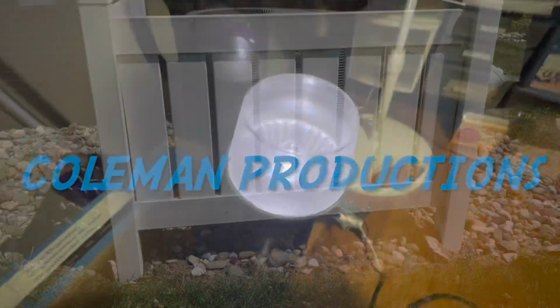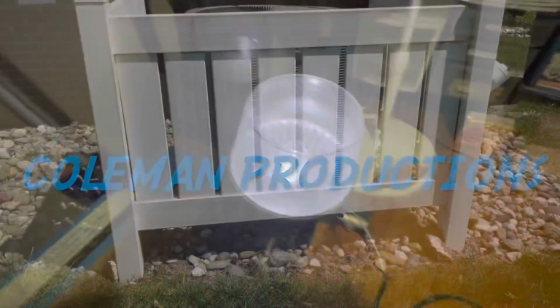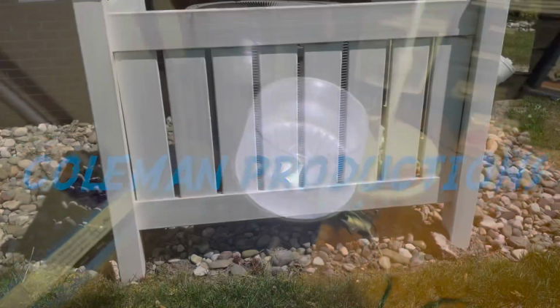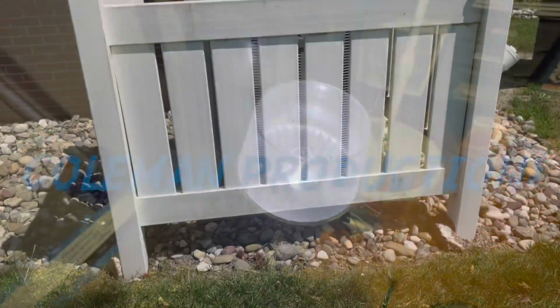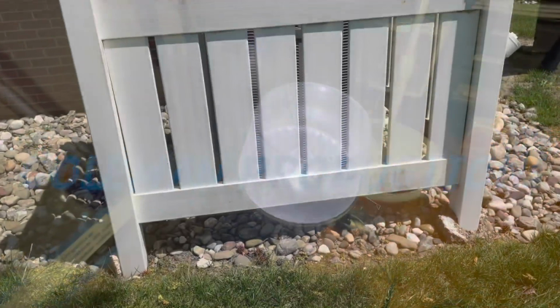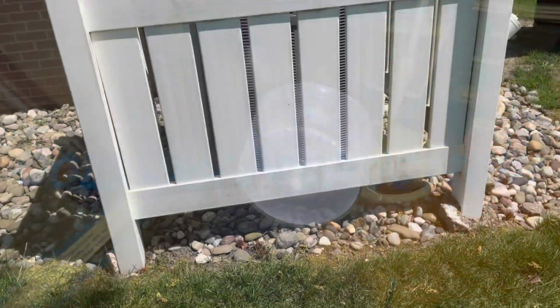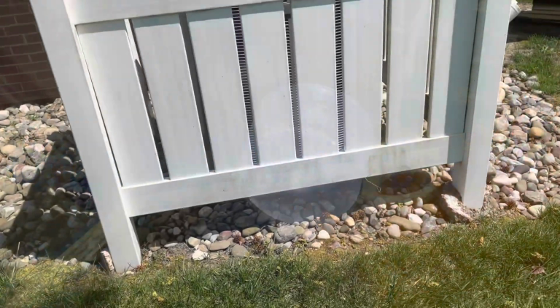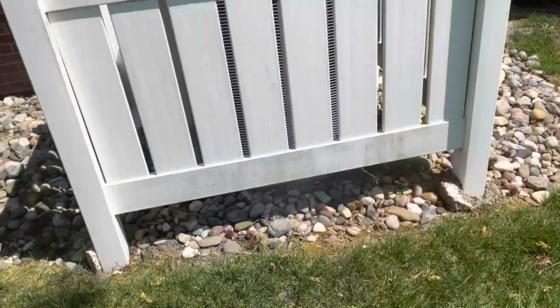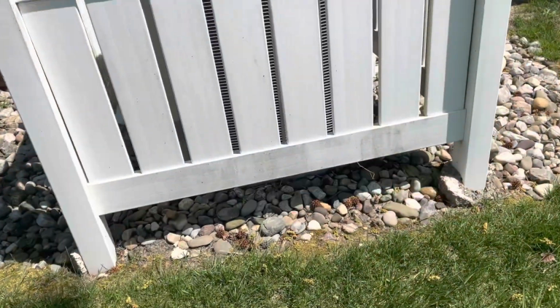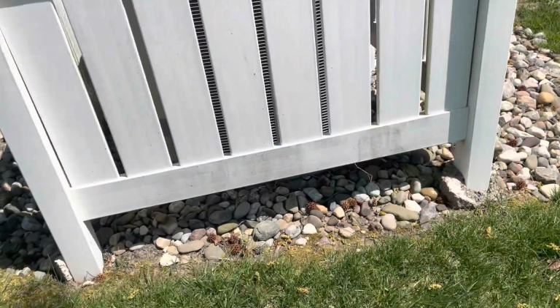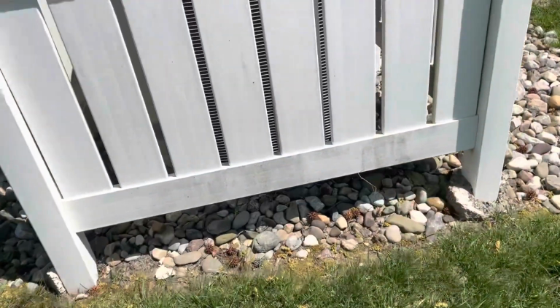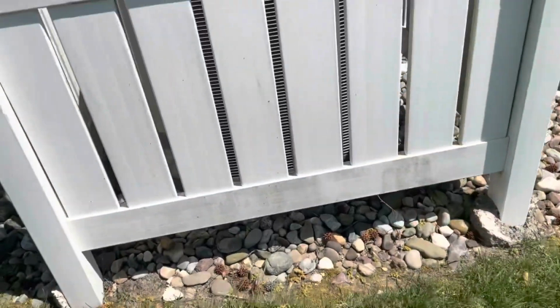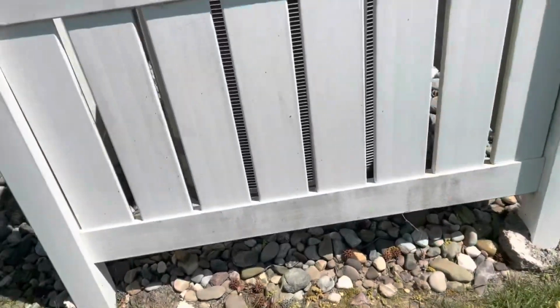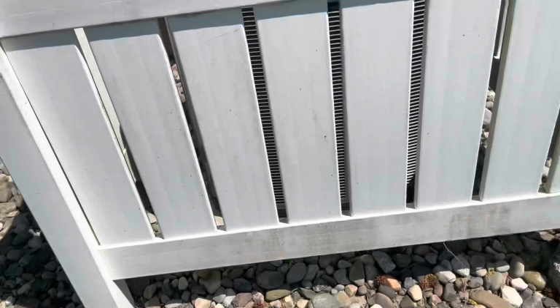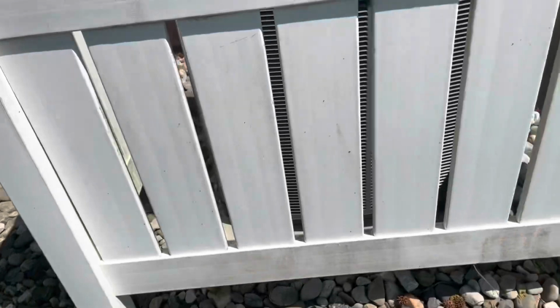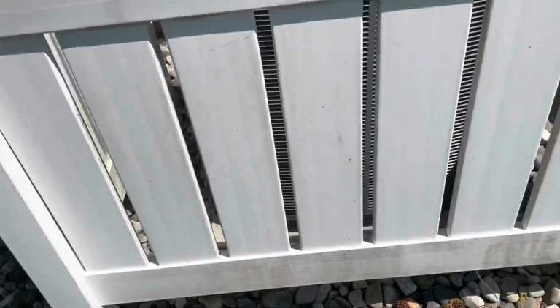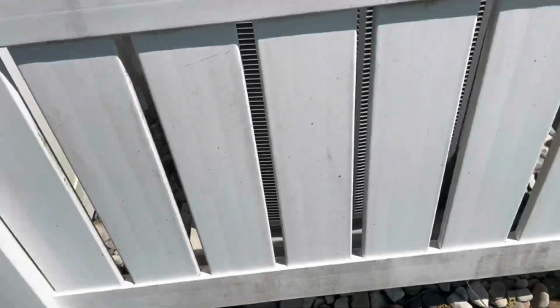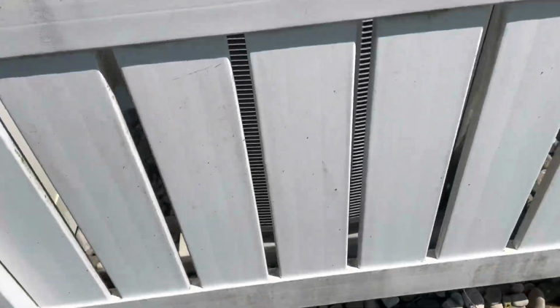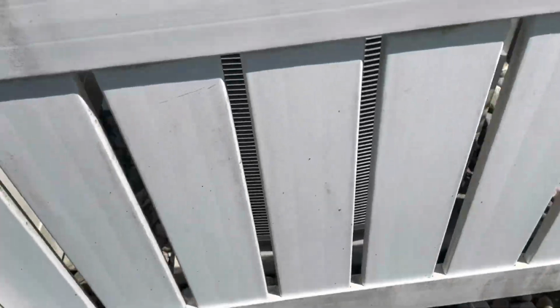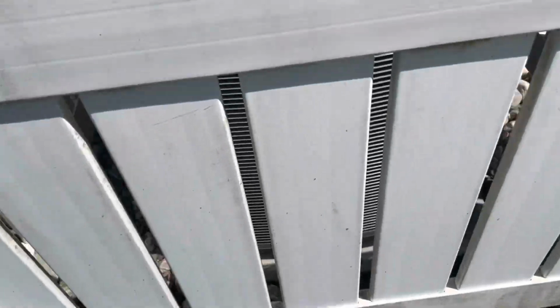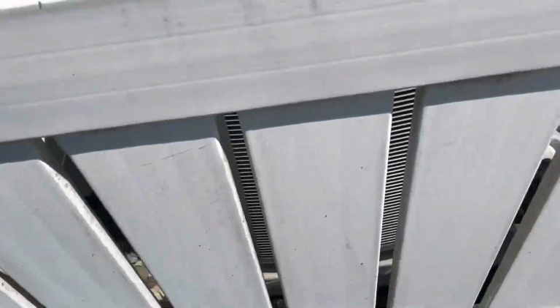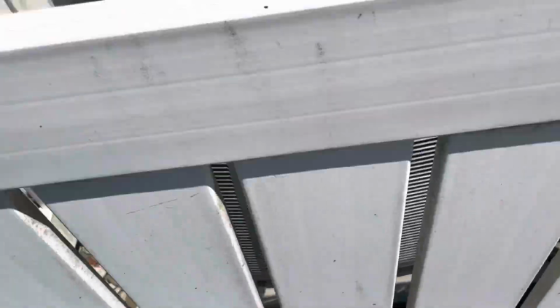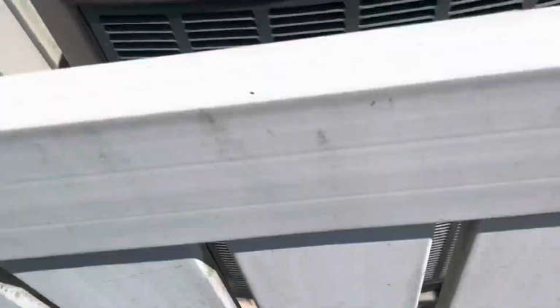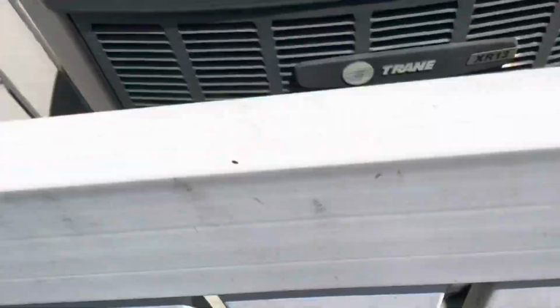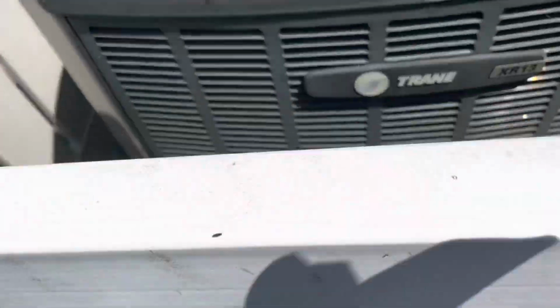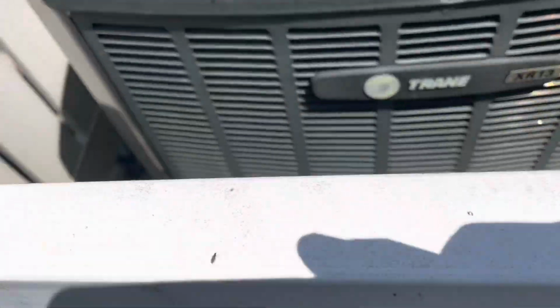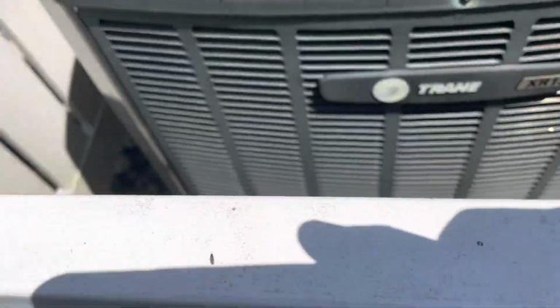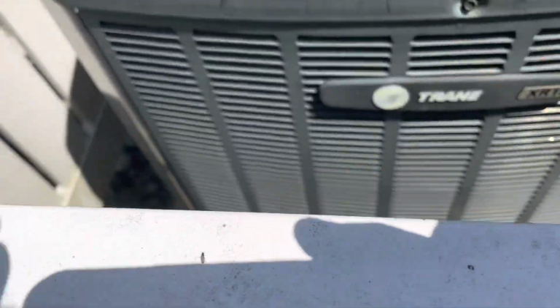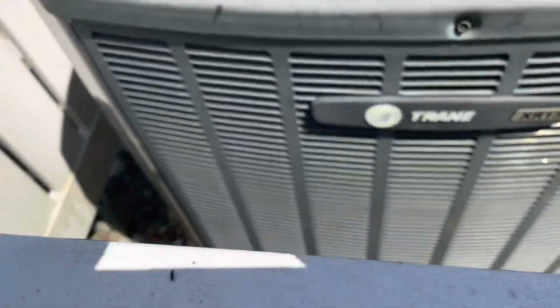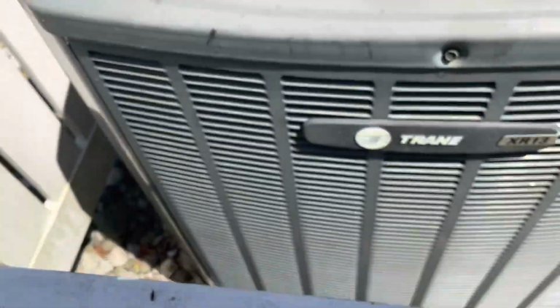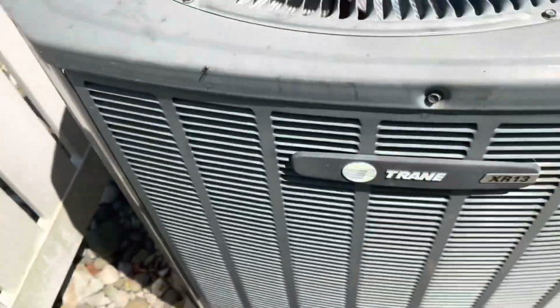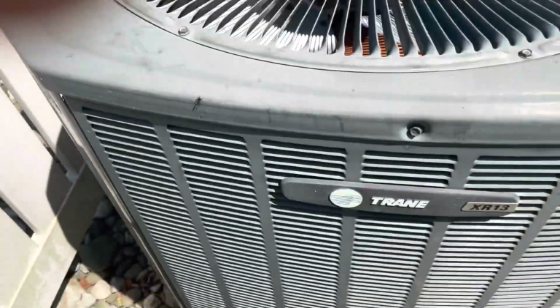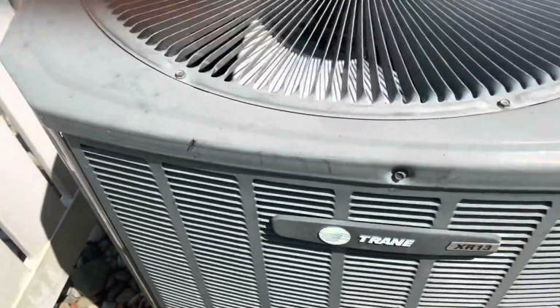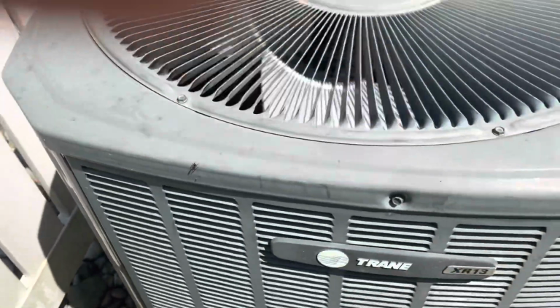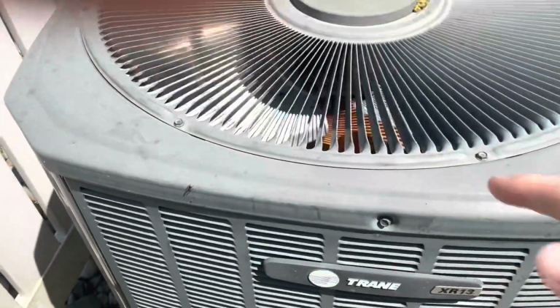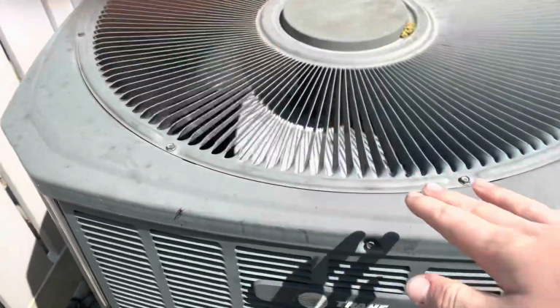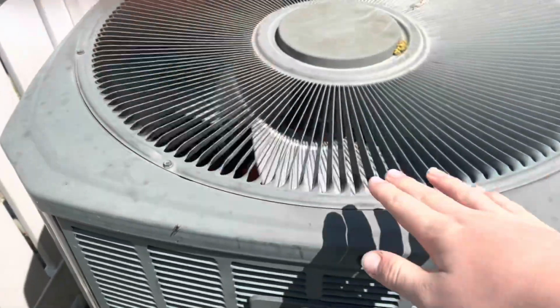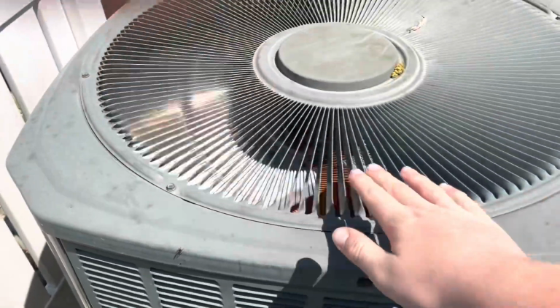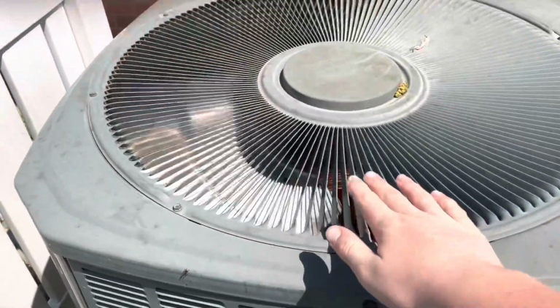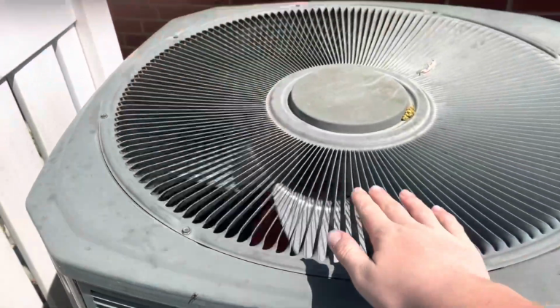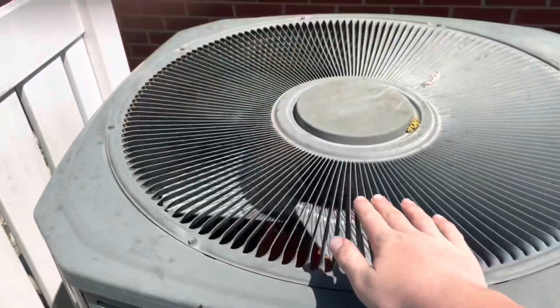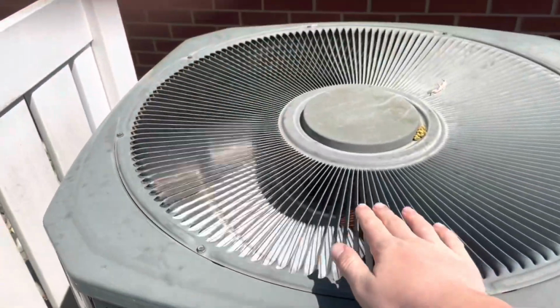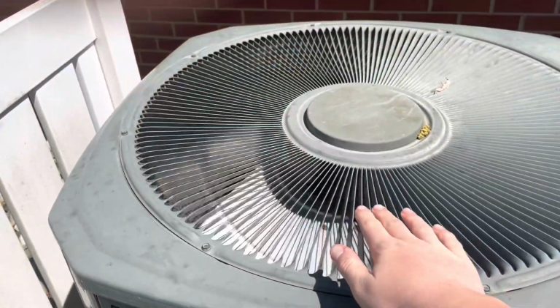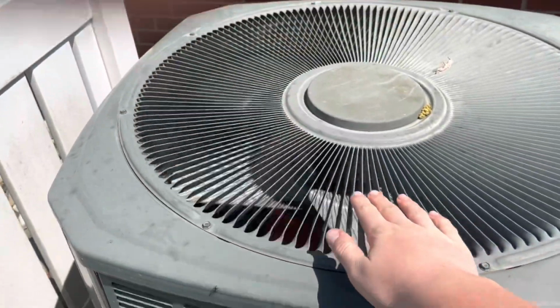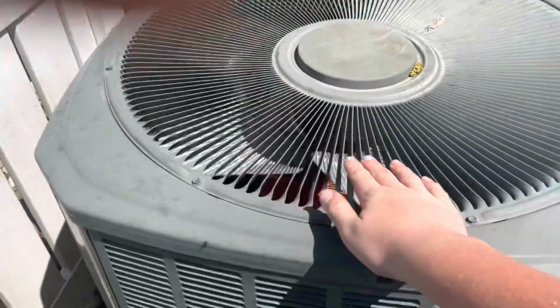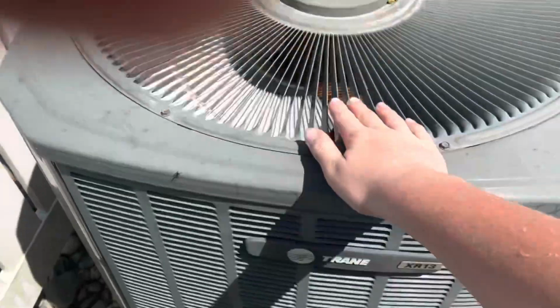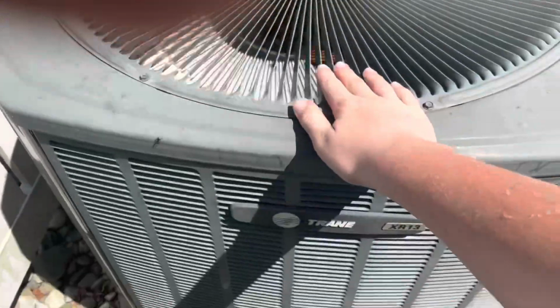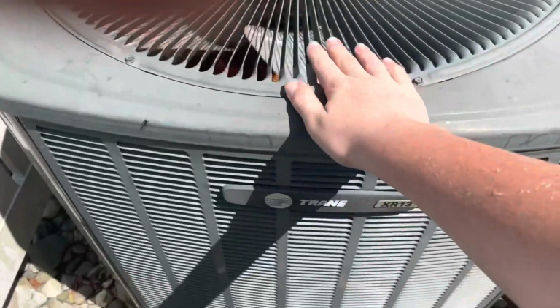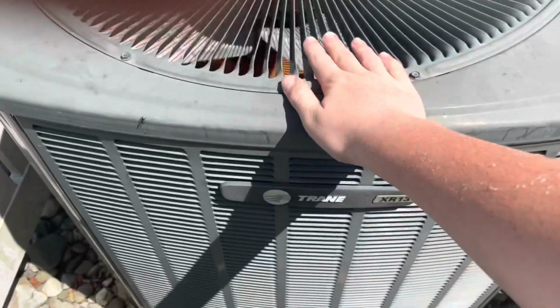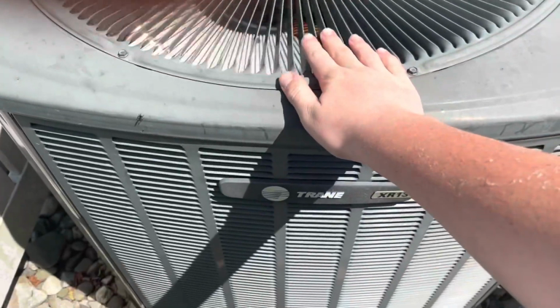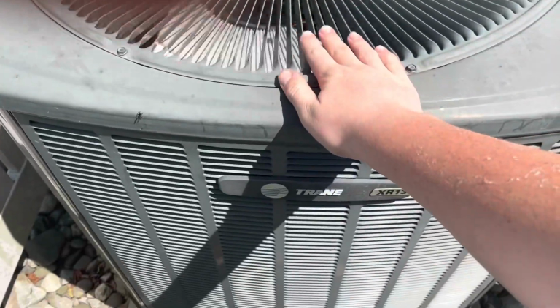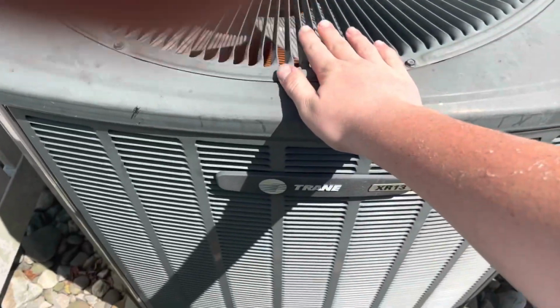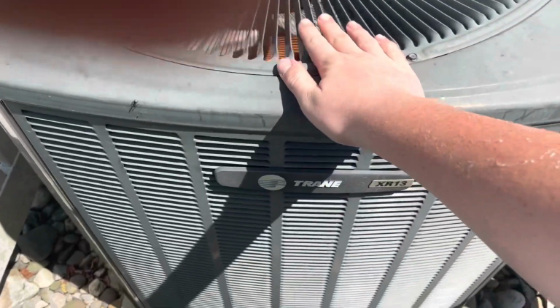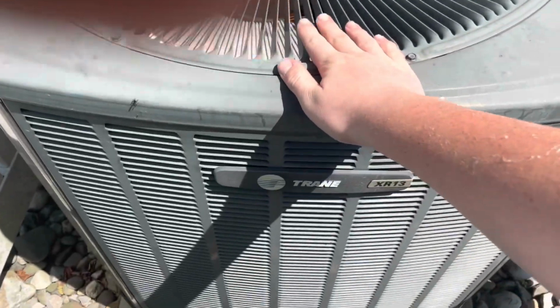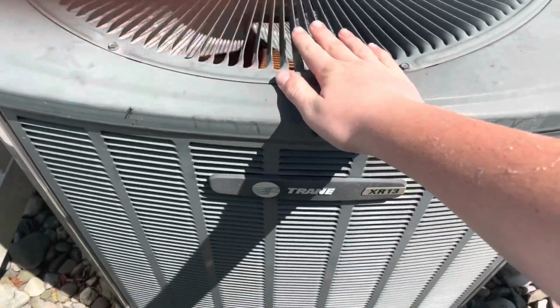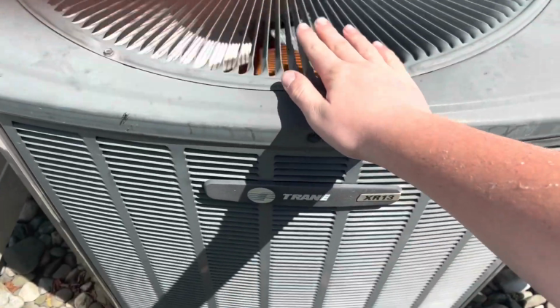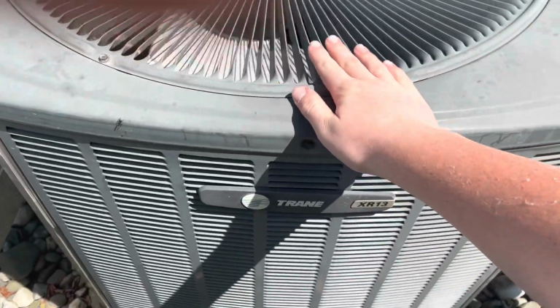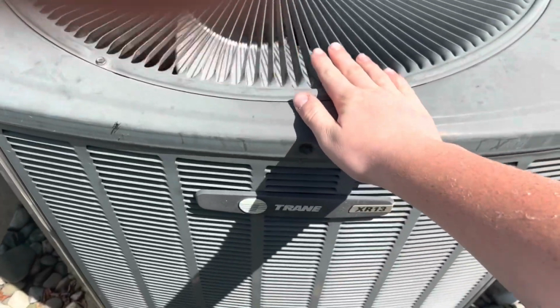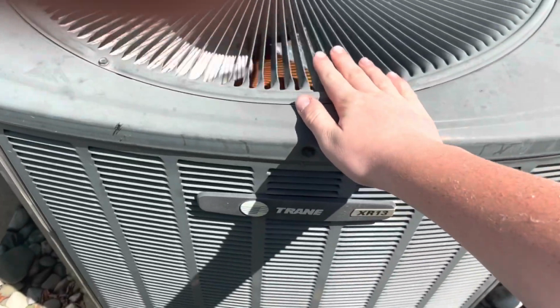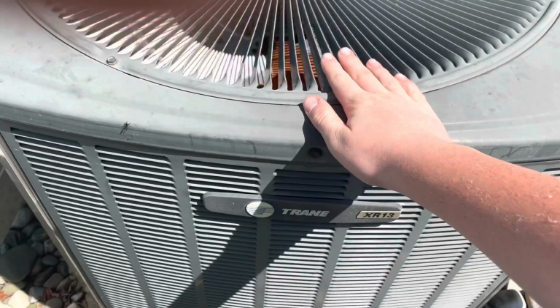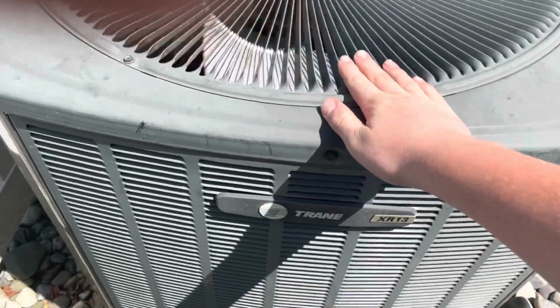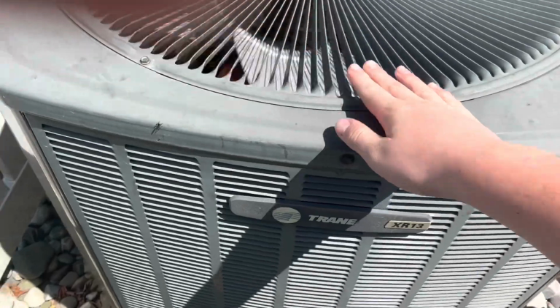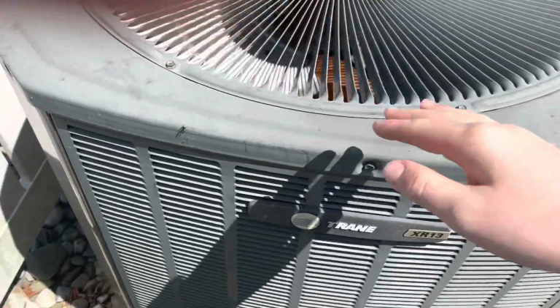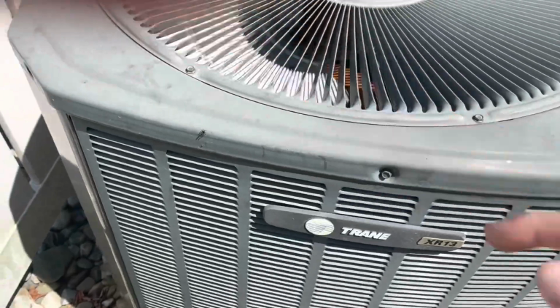Hey guys, here I am at my old asthma doctor. I'm looking at the delta of the trains that I've talked about before.